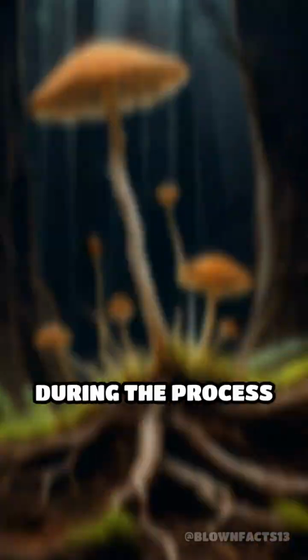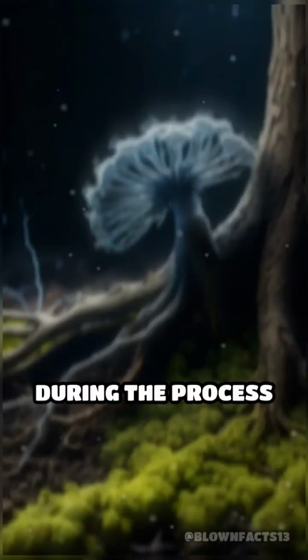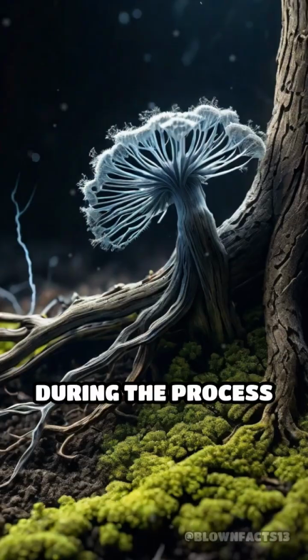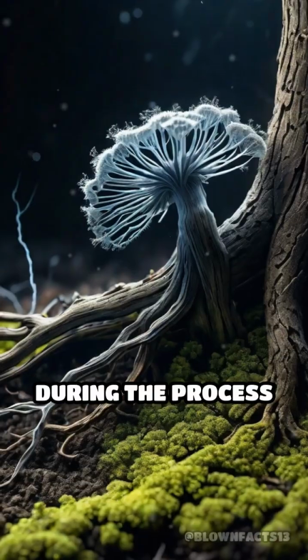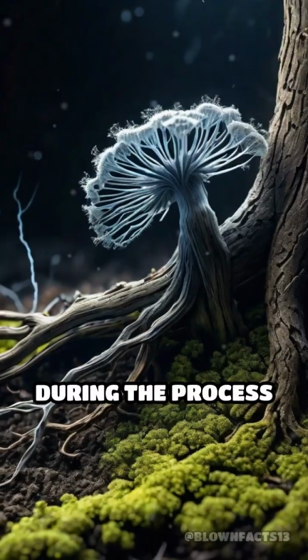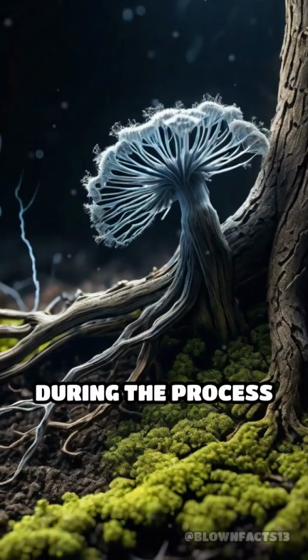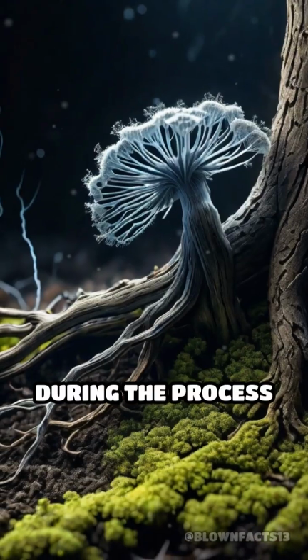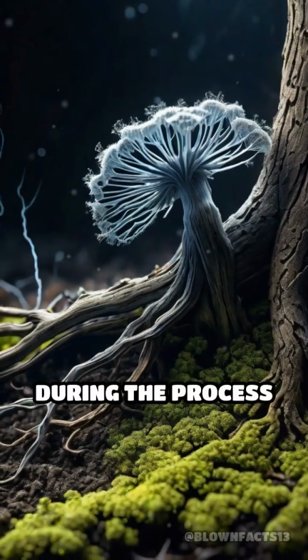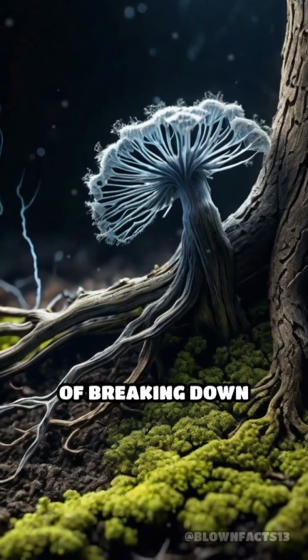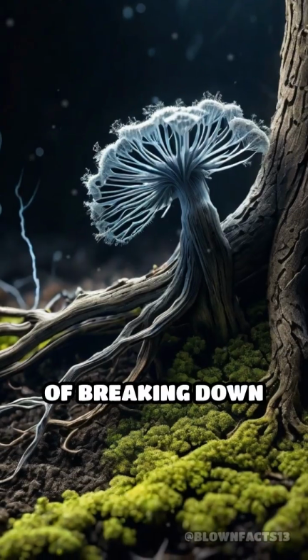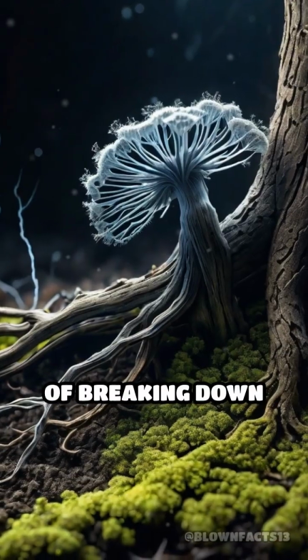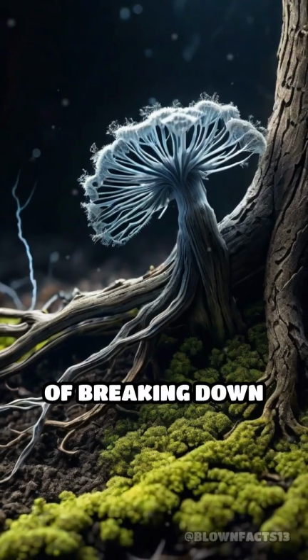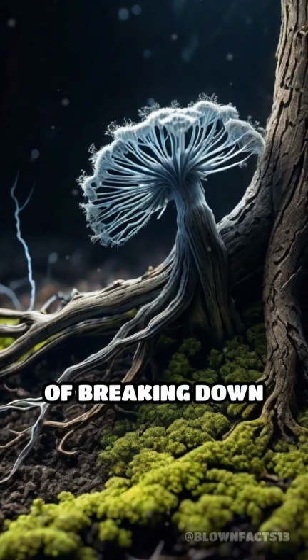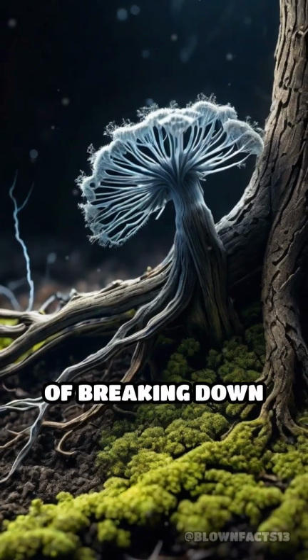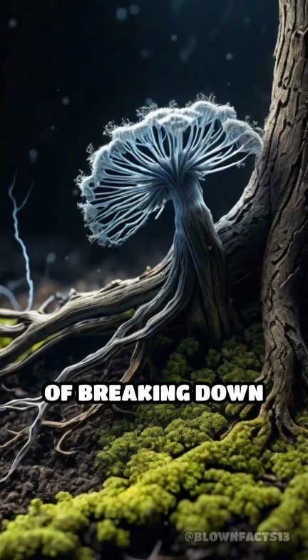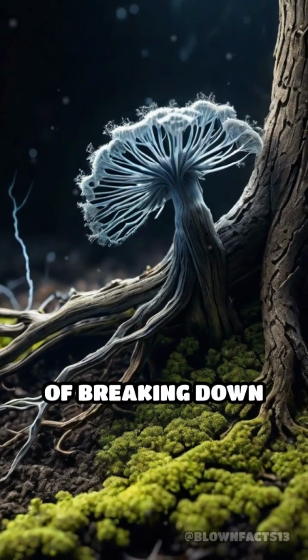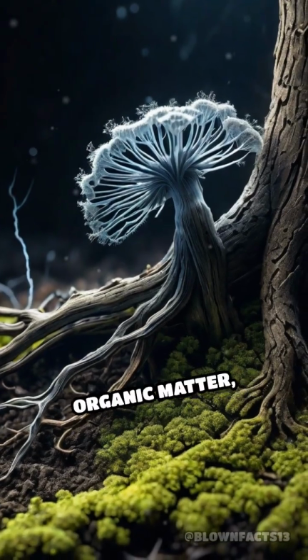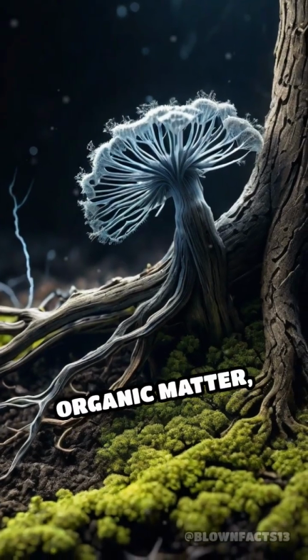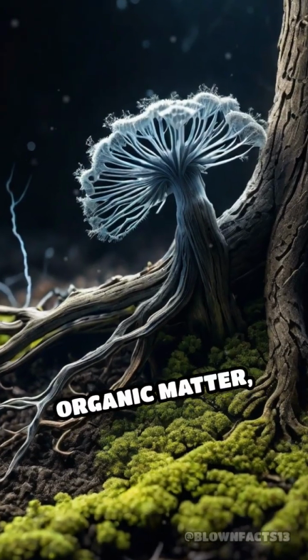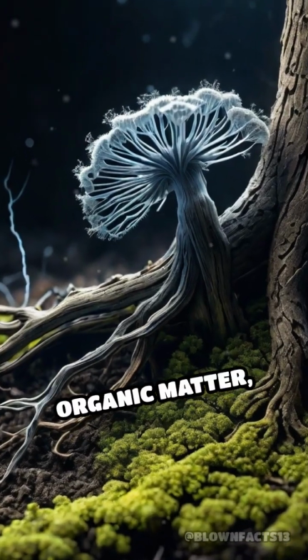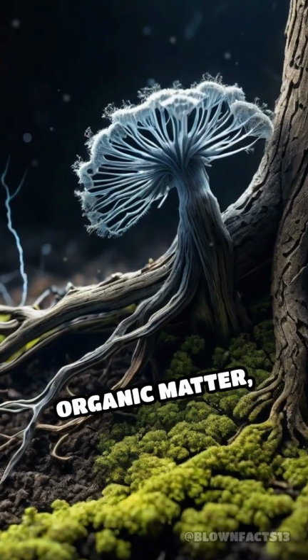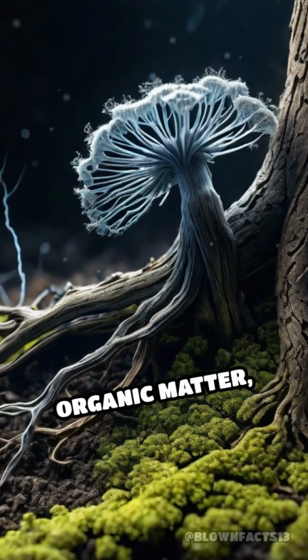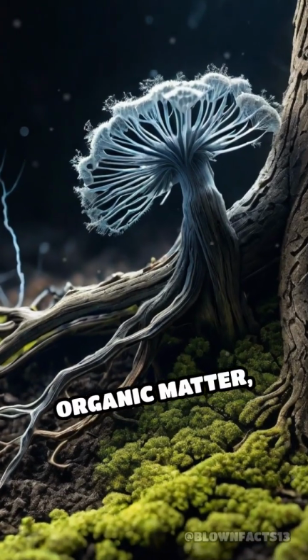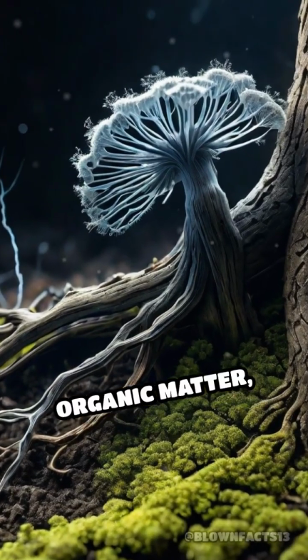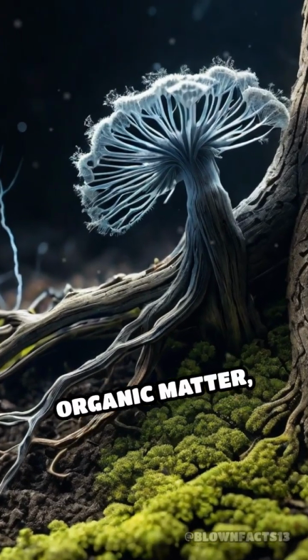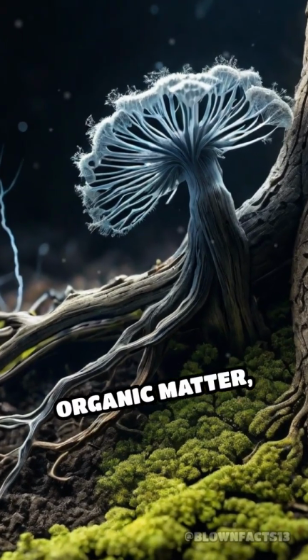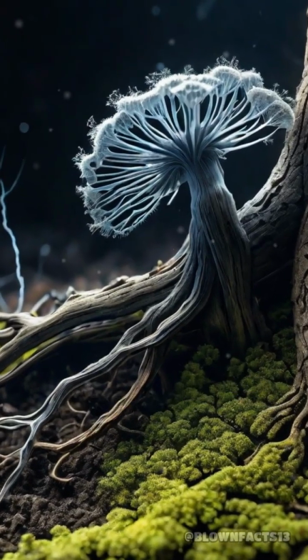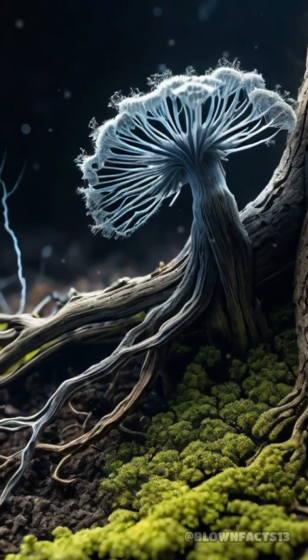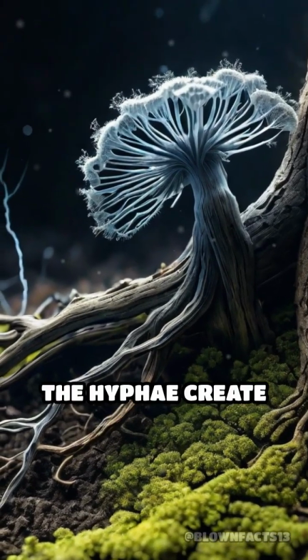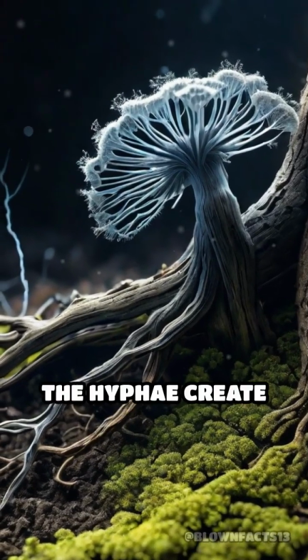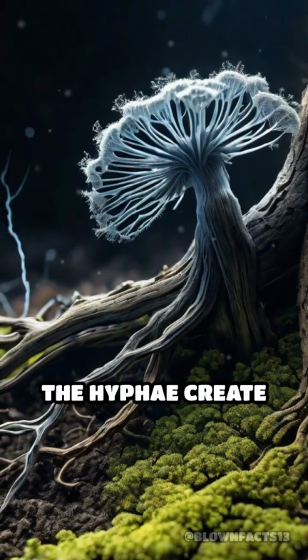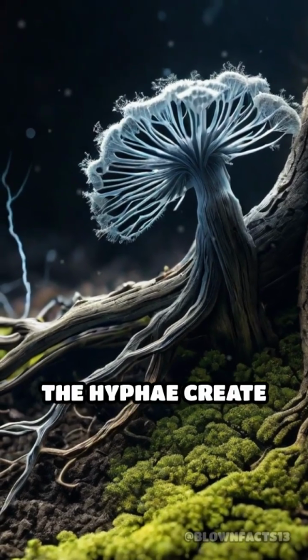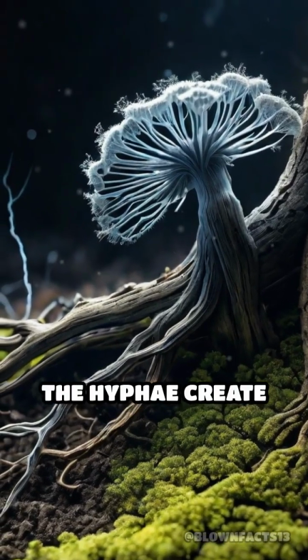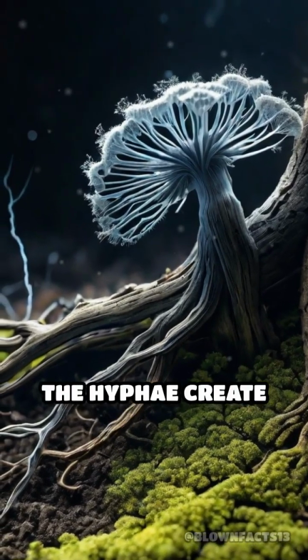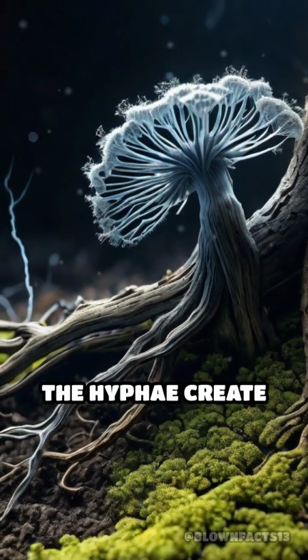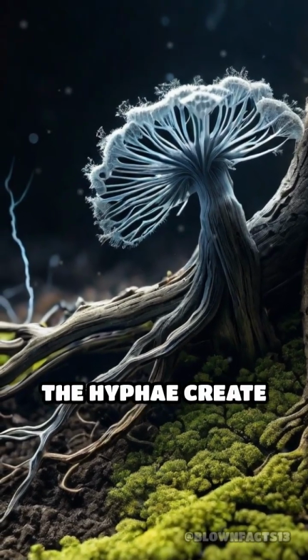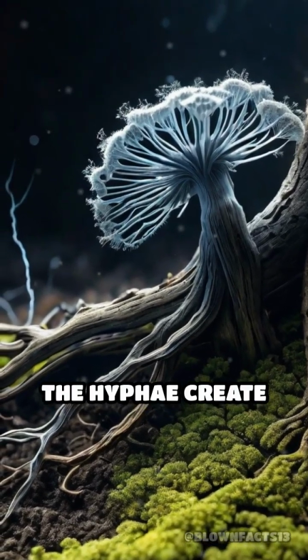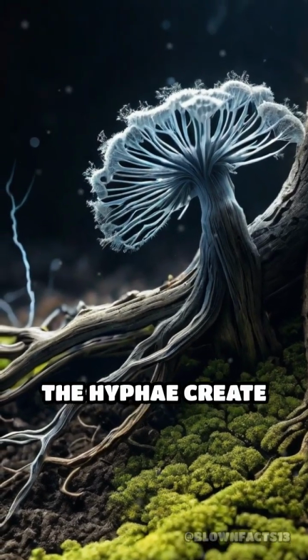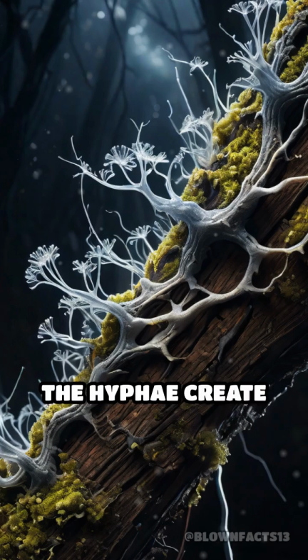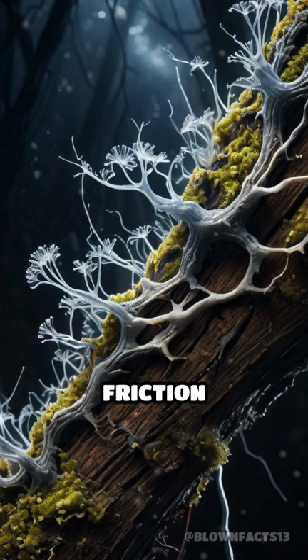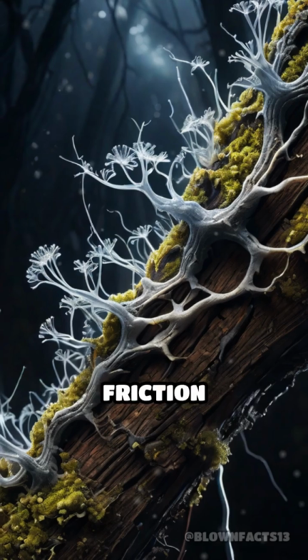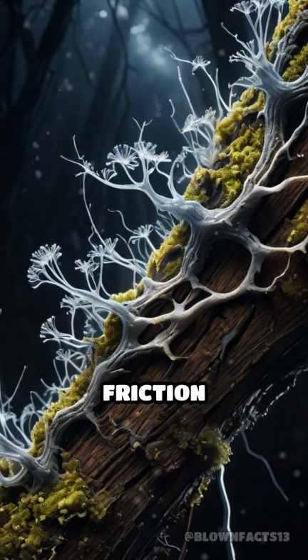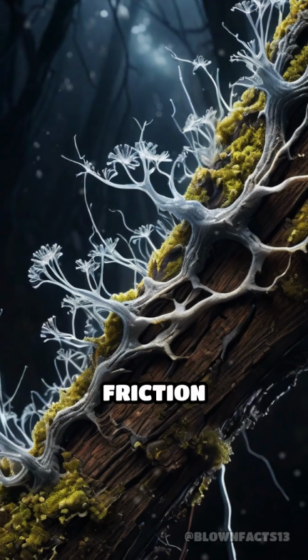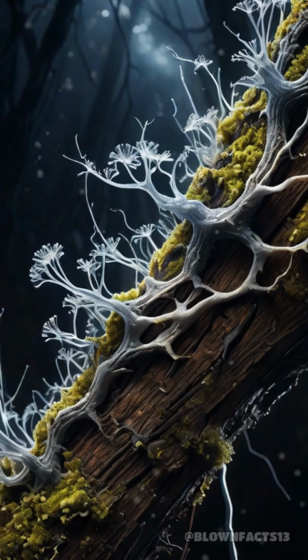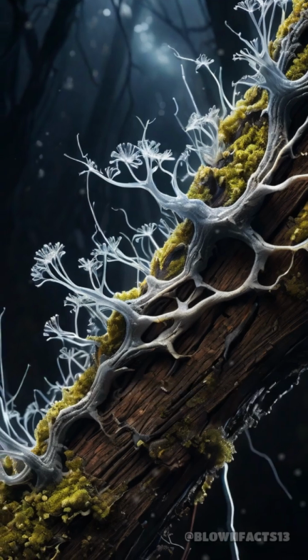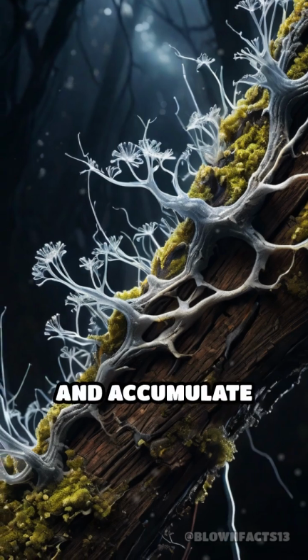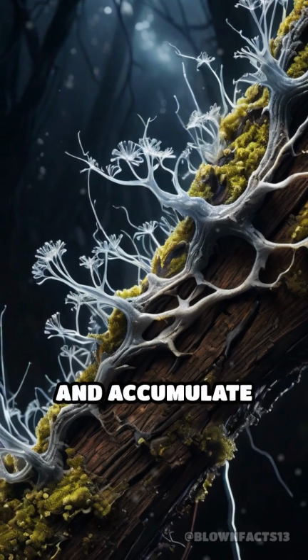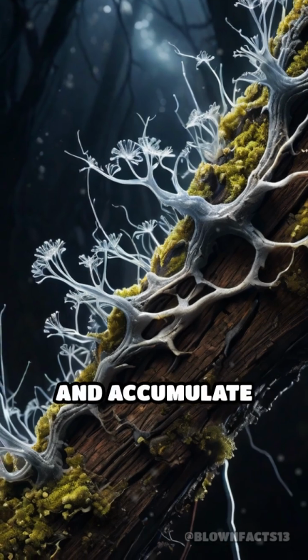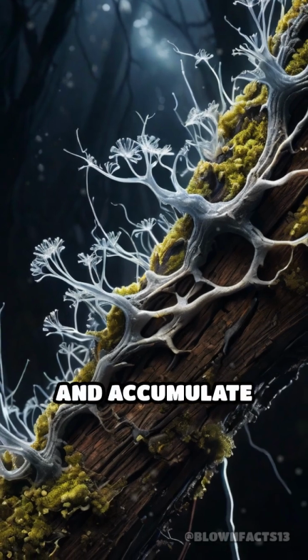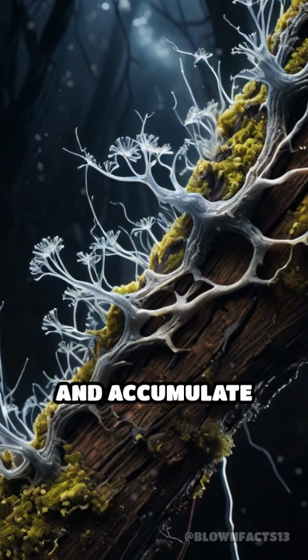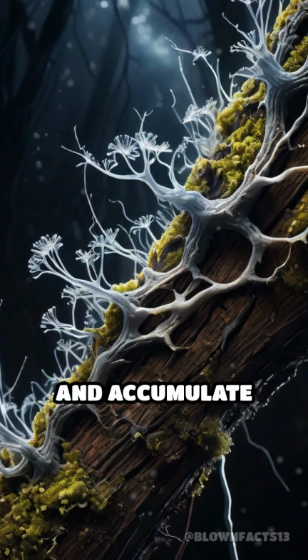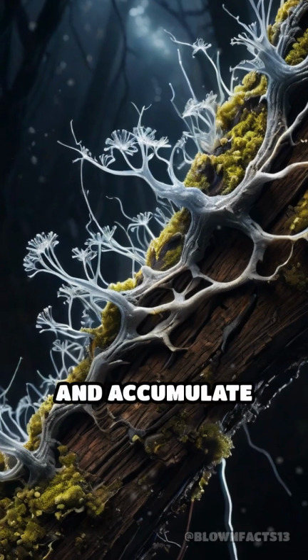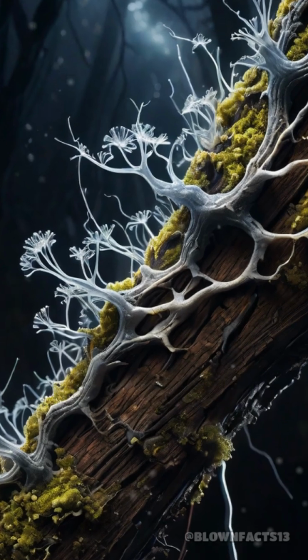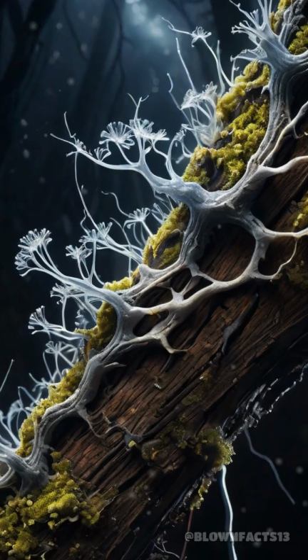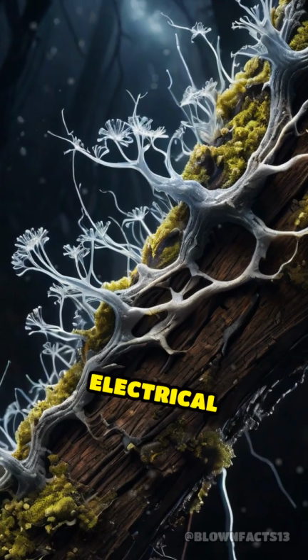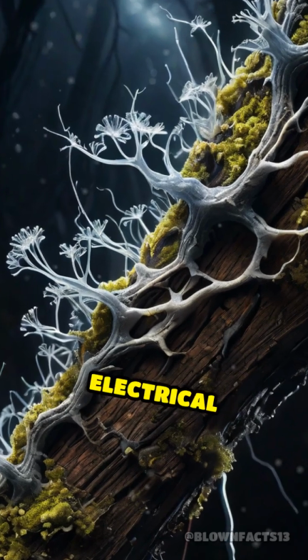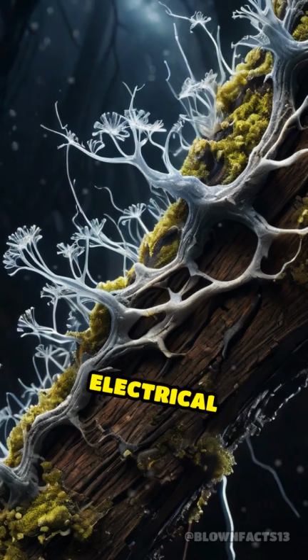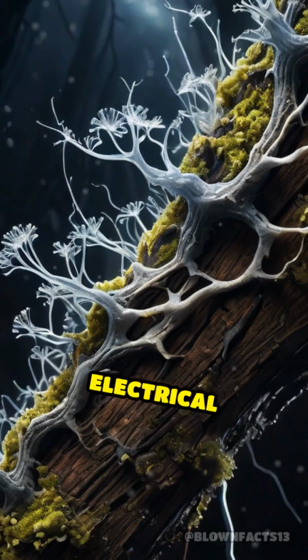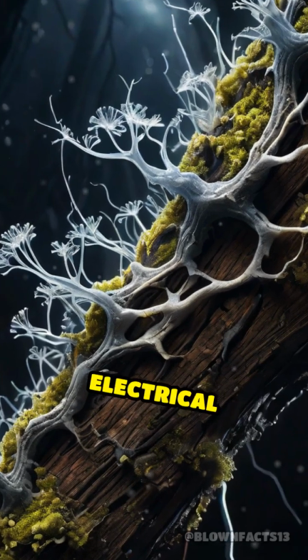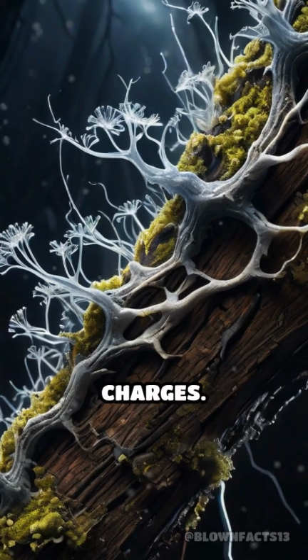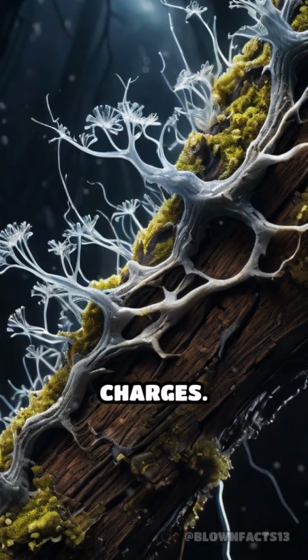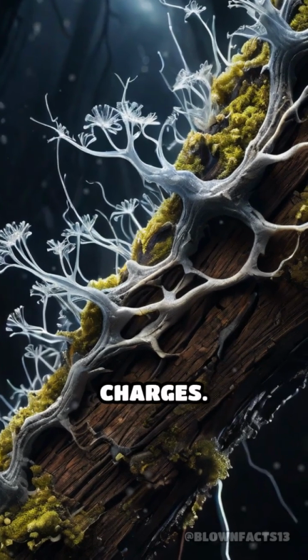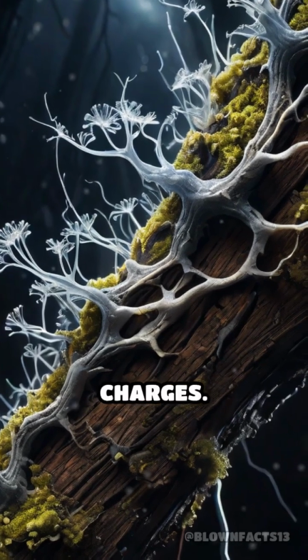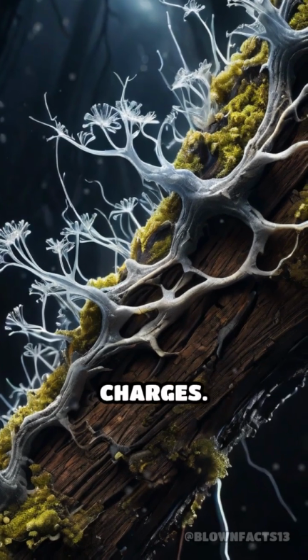During the process of breaking down organic matter, the hyphae create friction and accumulate electrical charges.